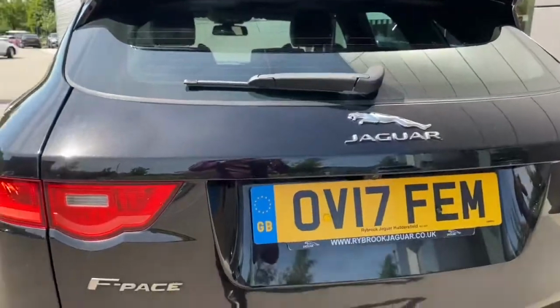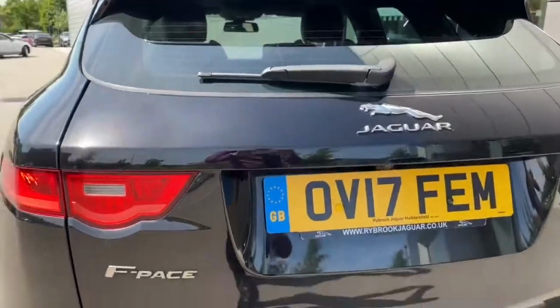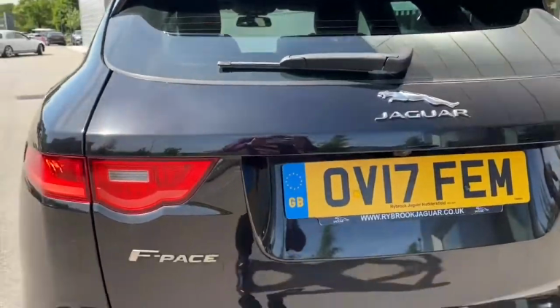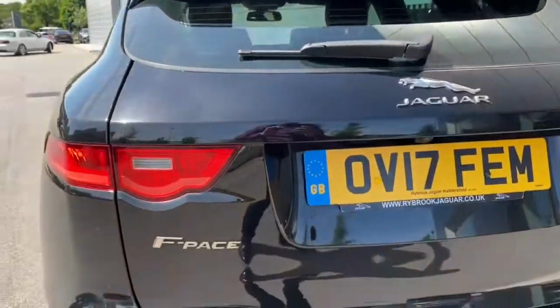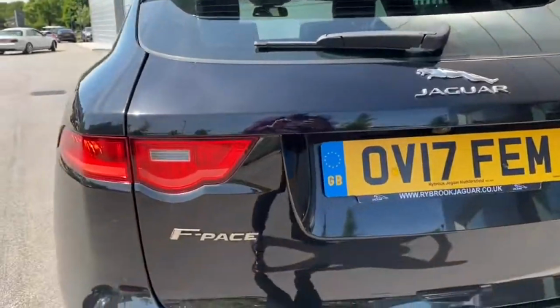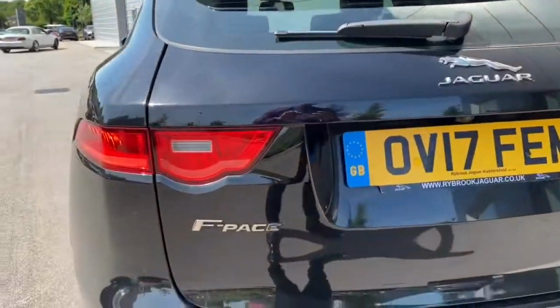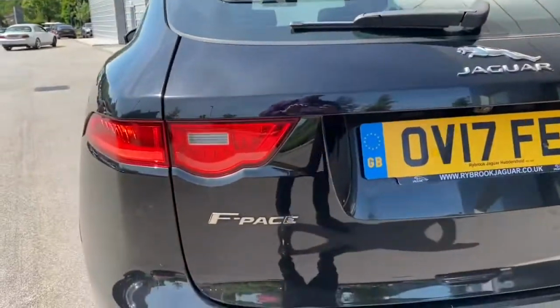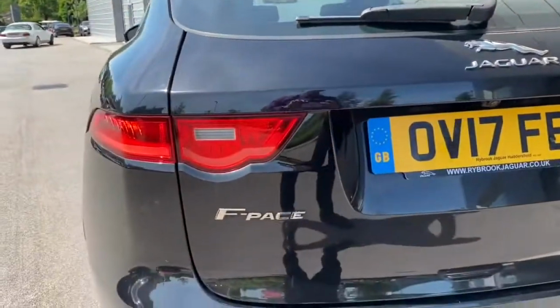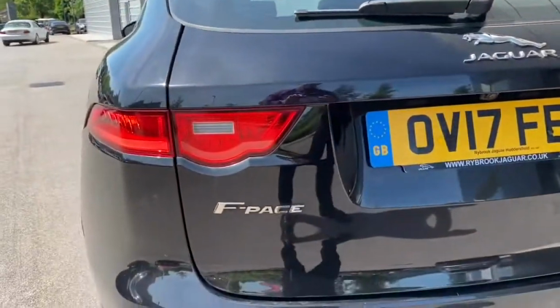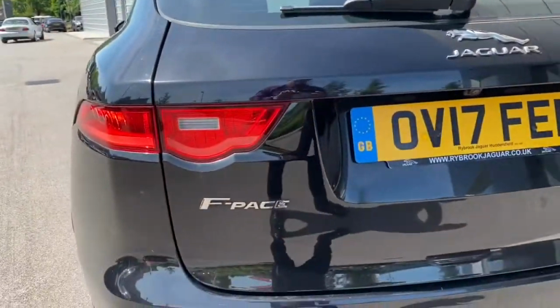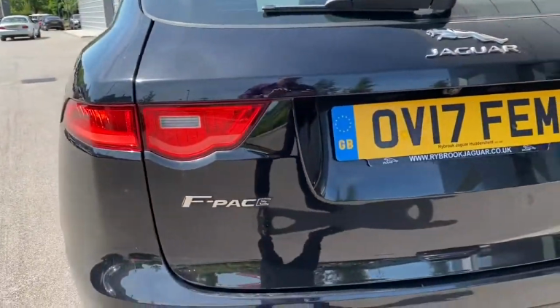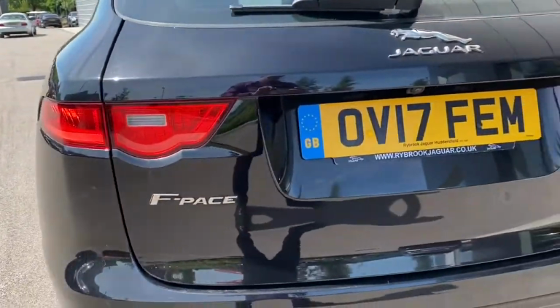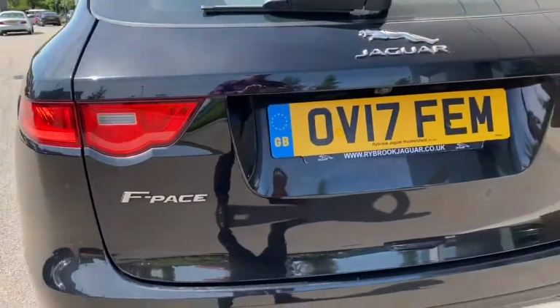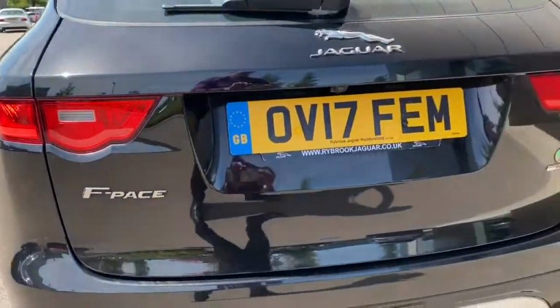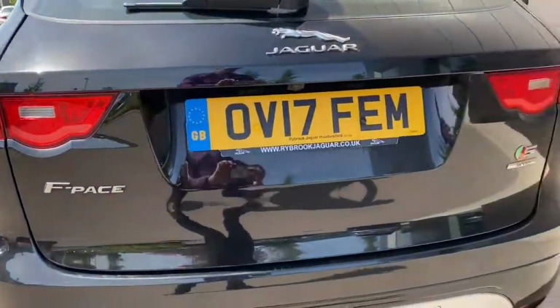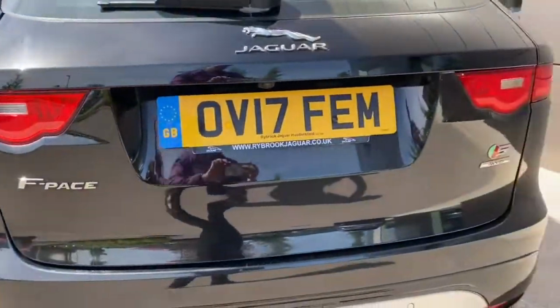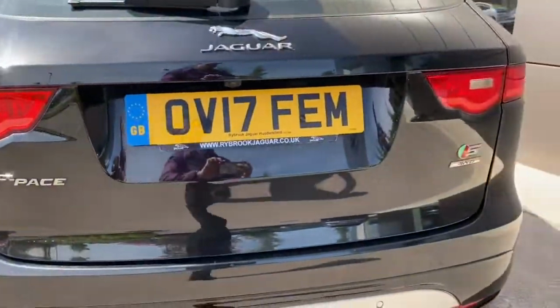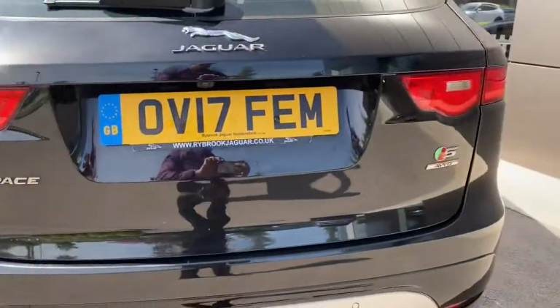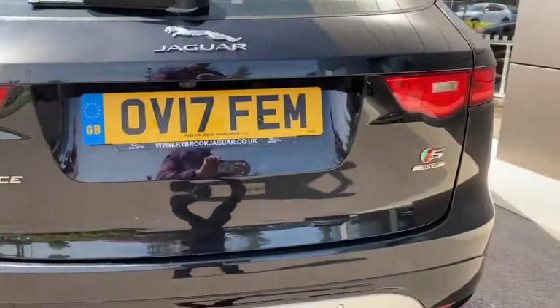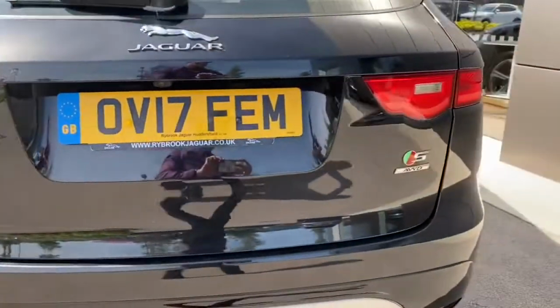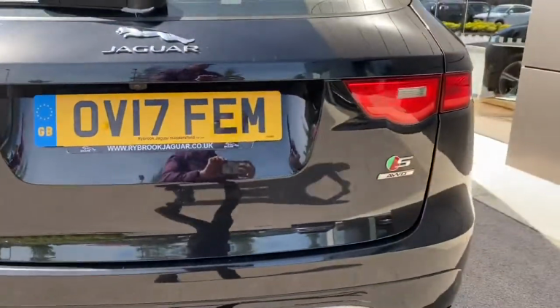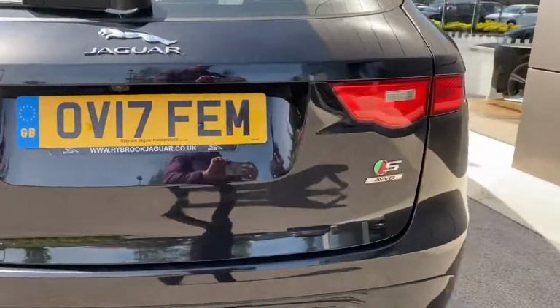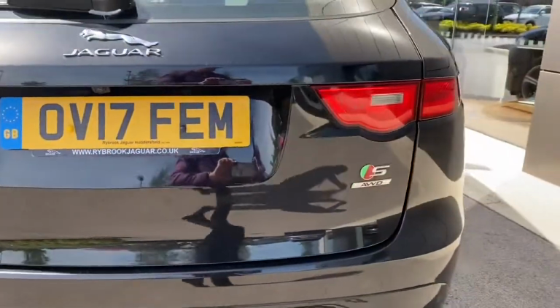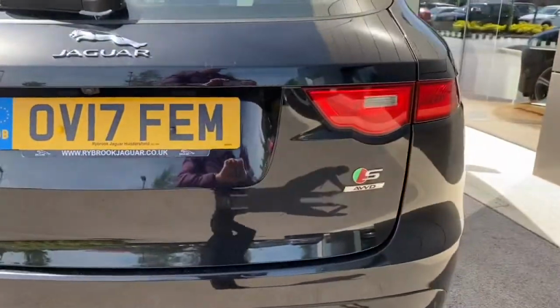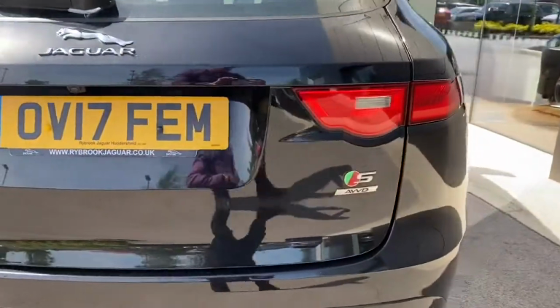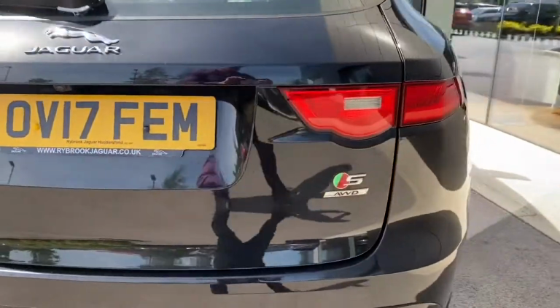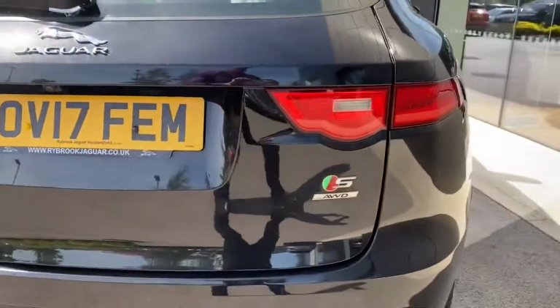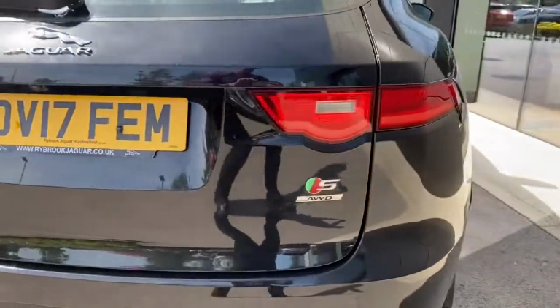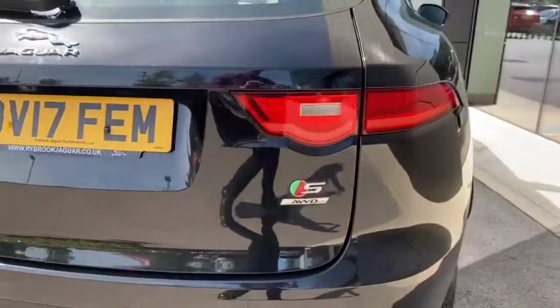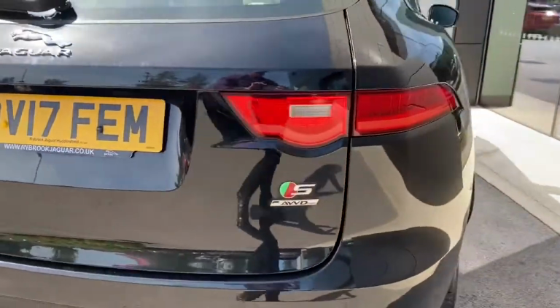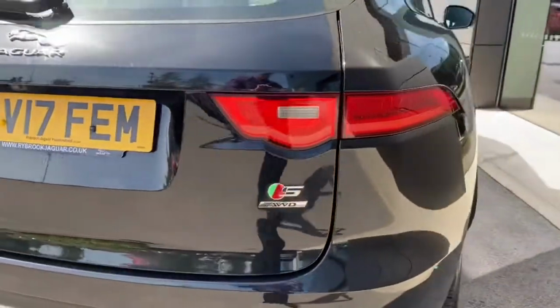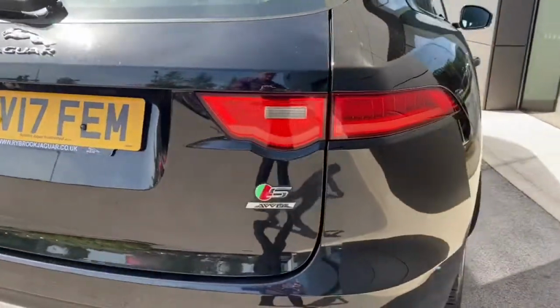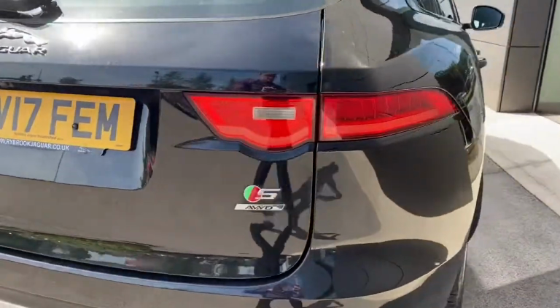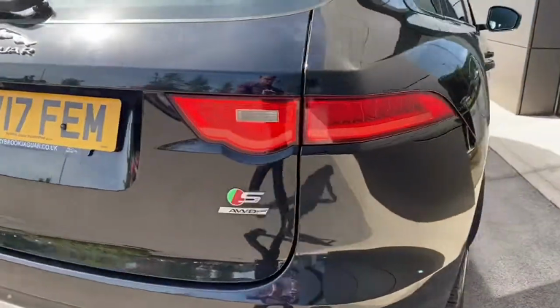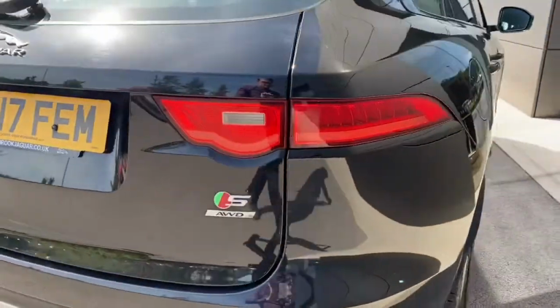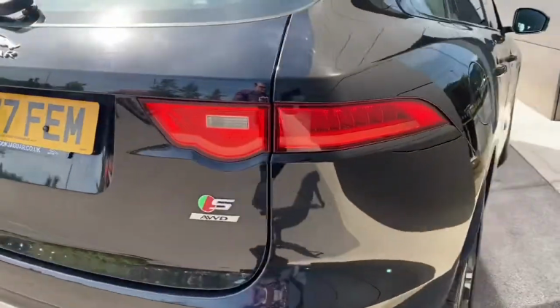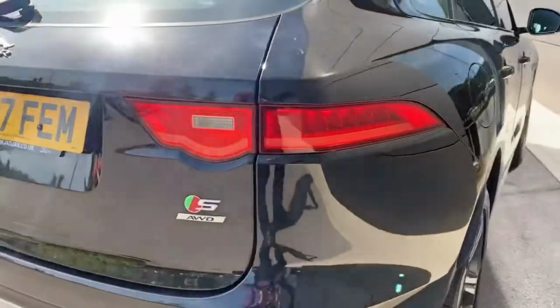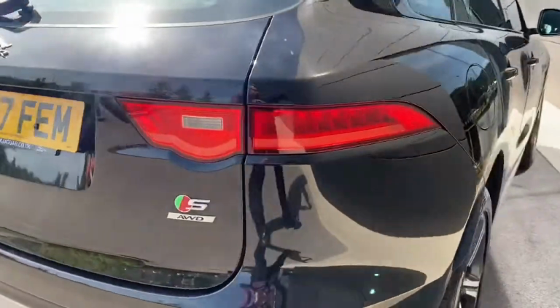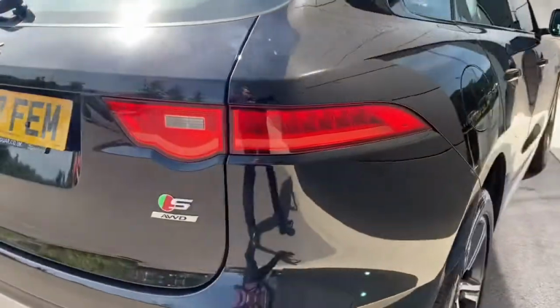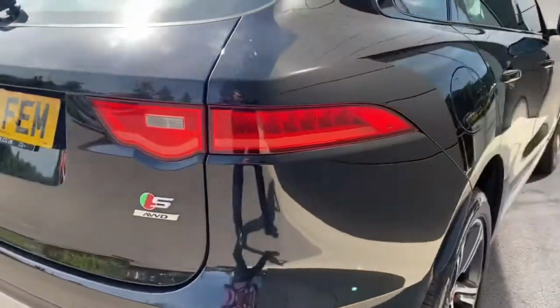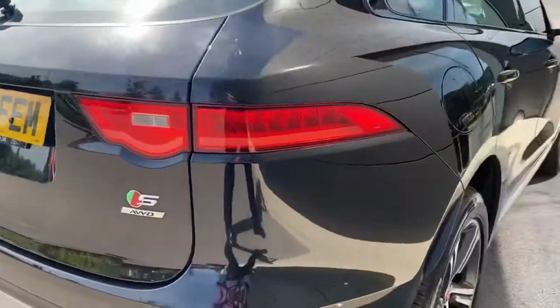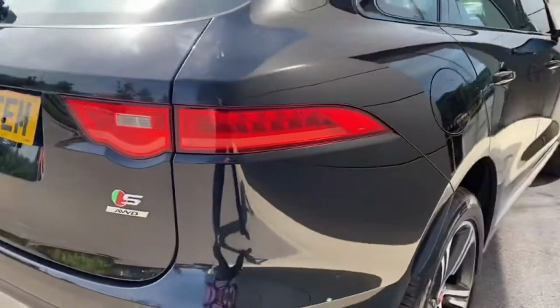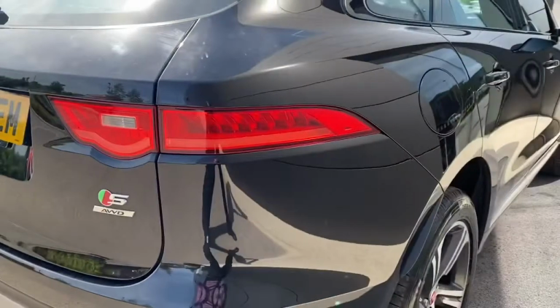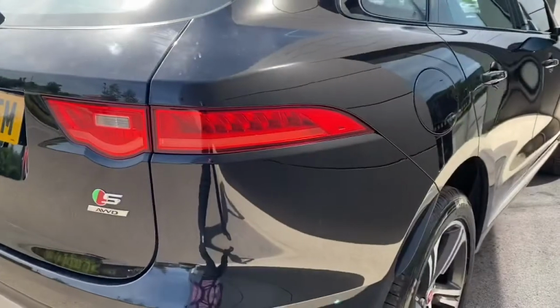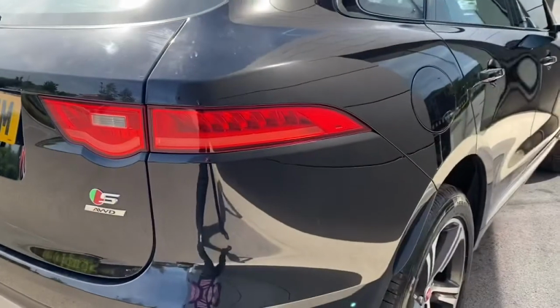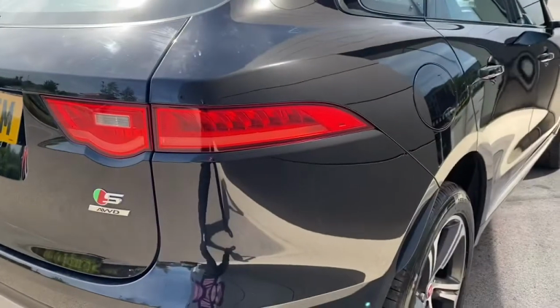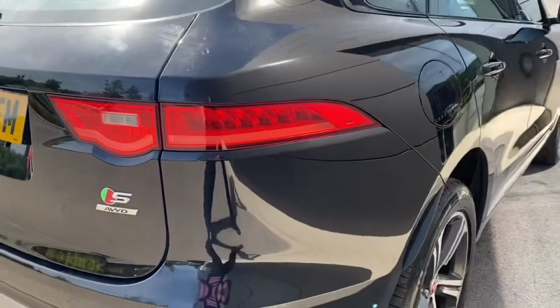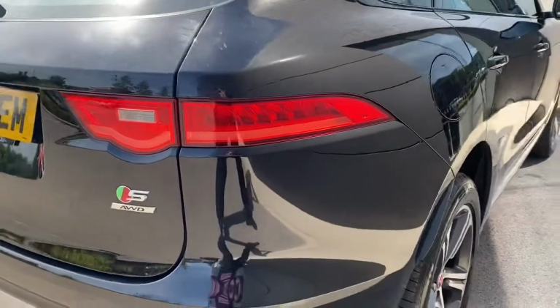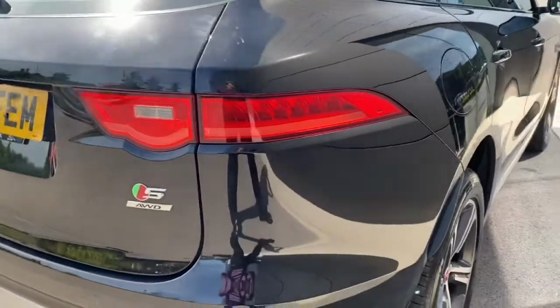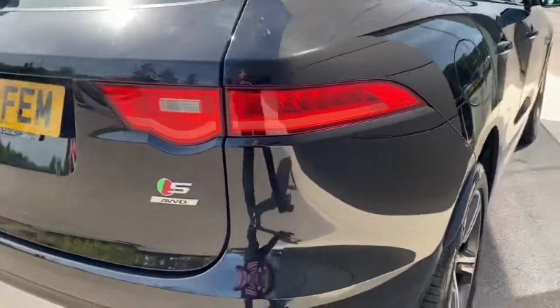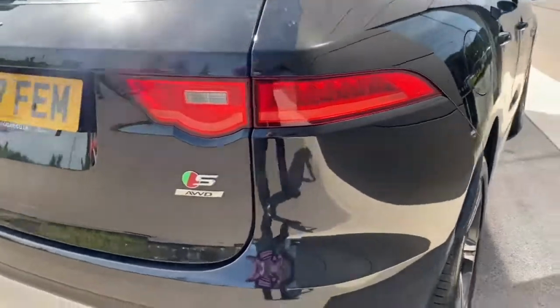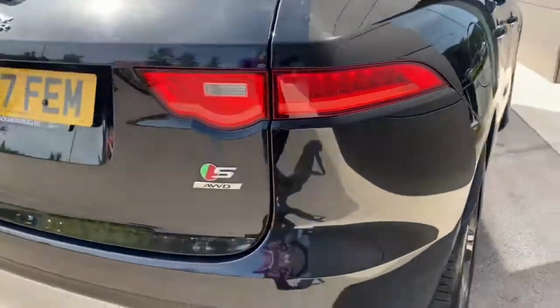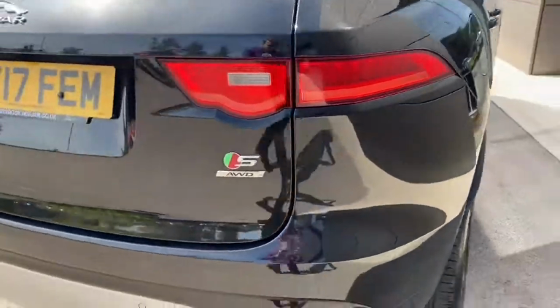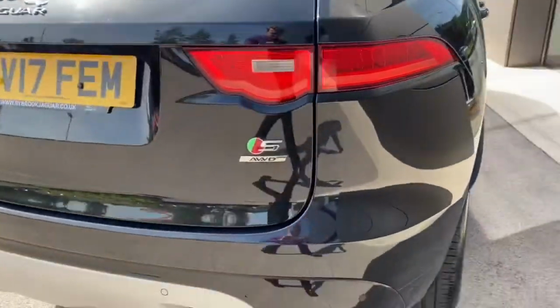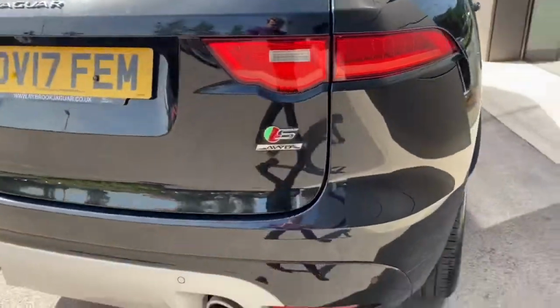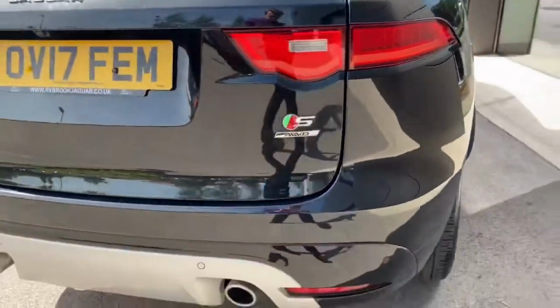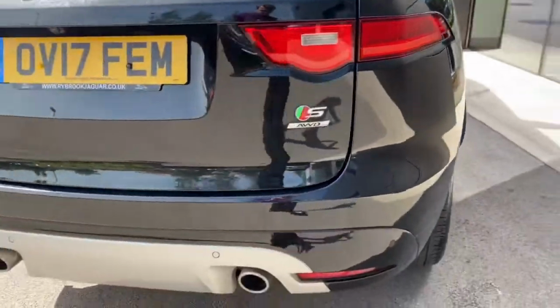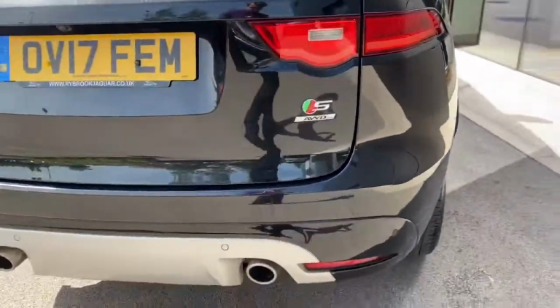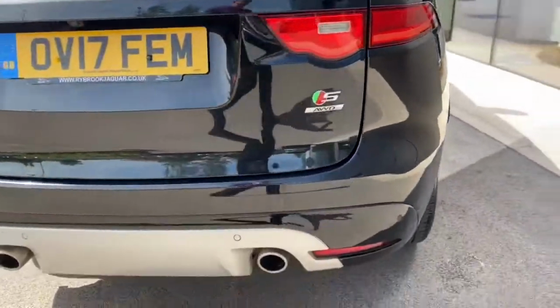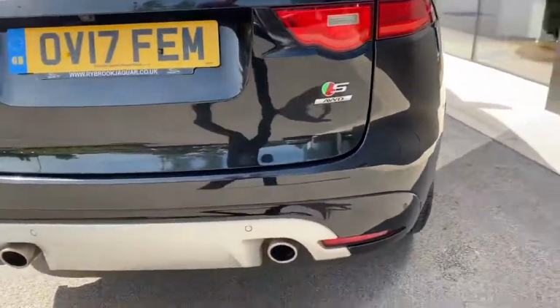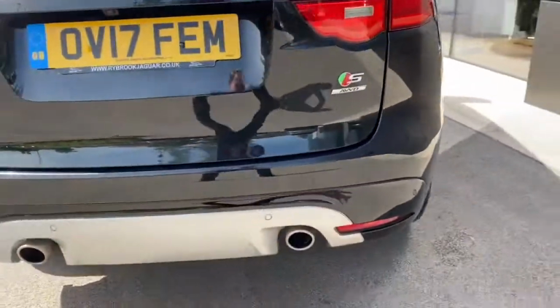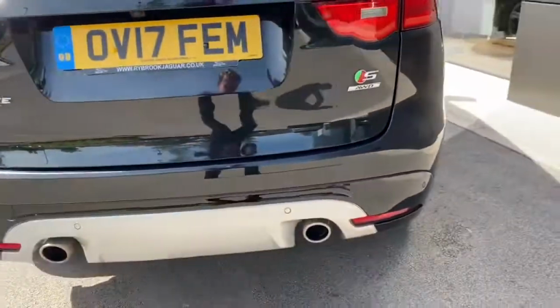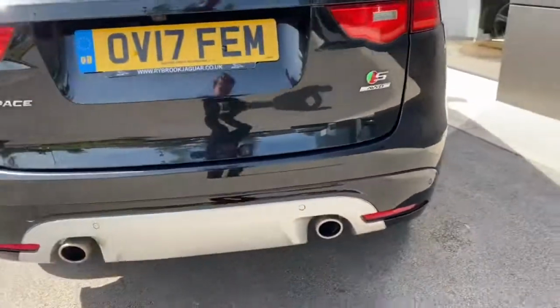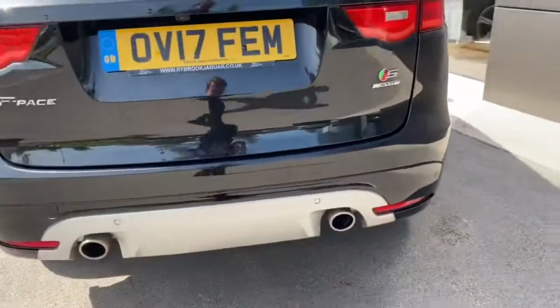and of course the incredible rear taillight design, with the lower silver bumper and dual exhausts.